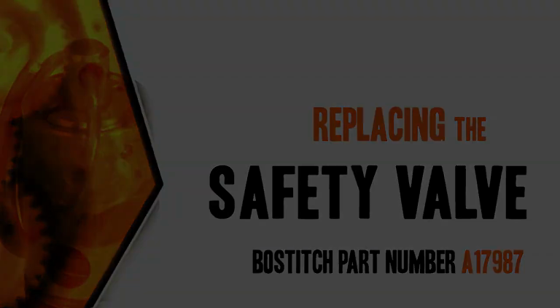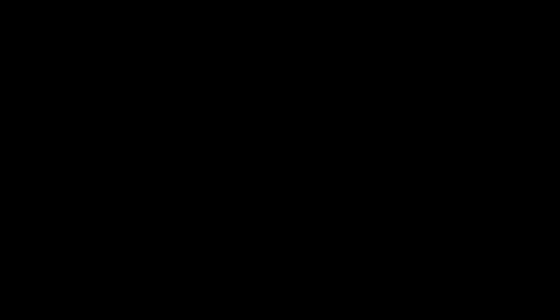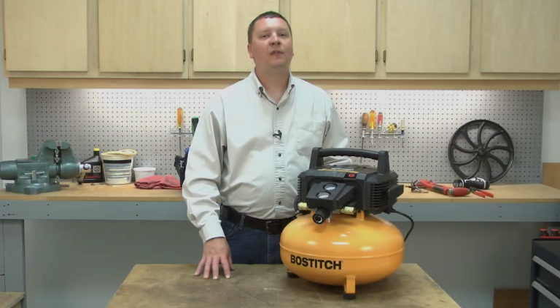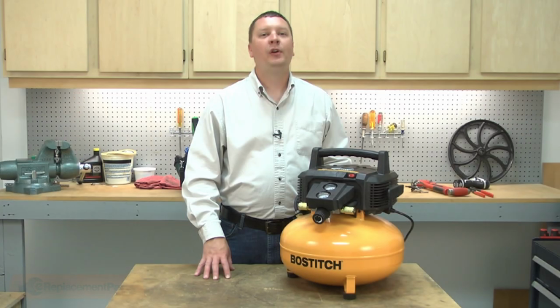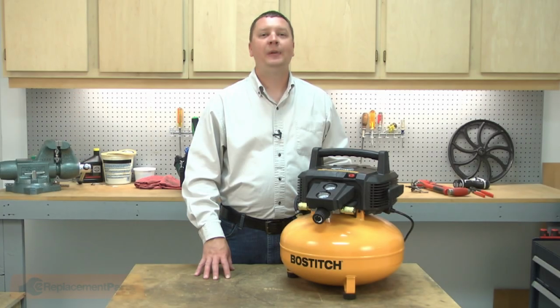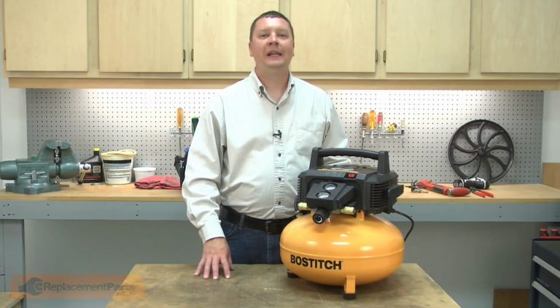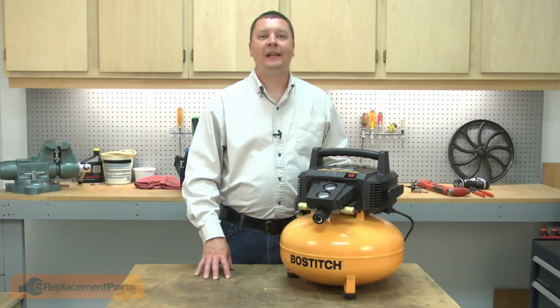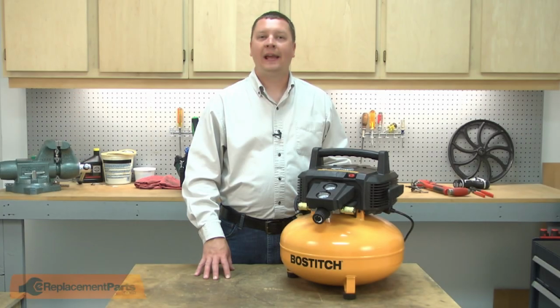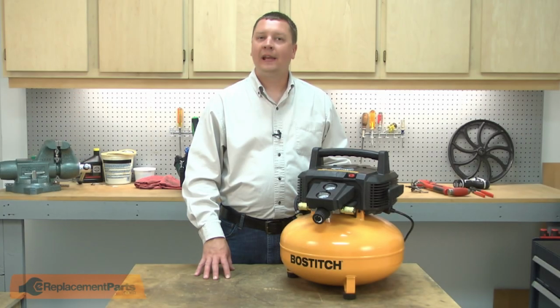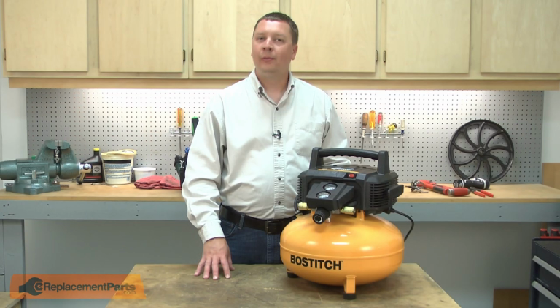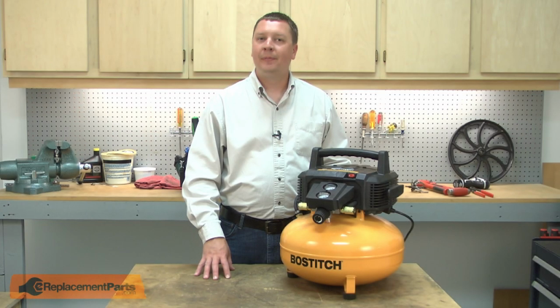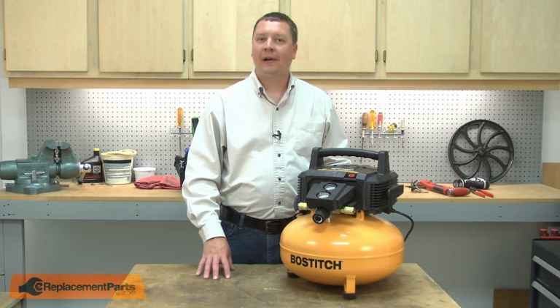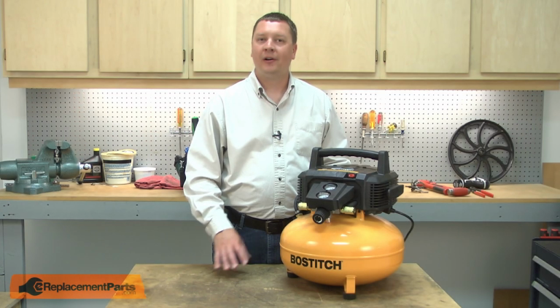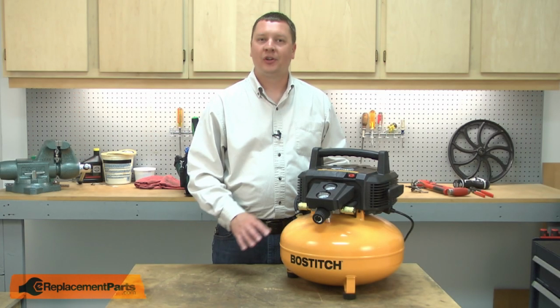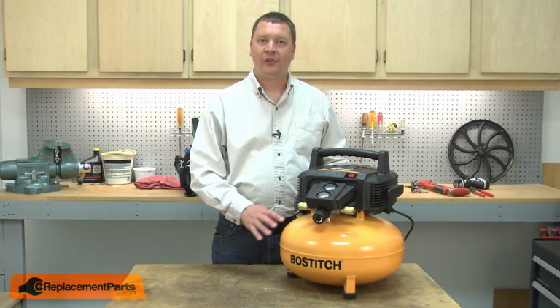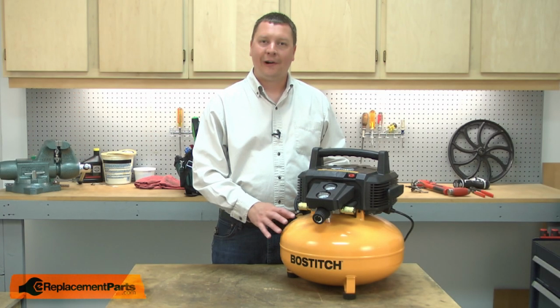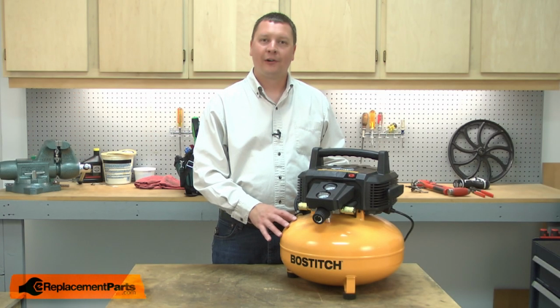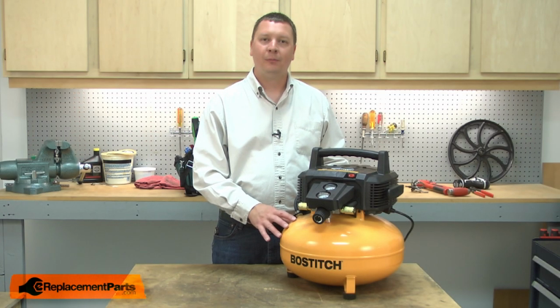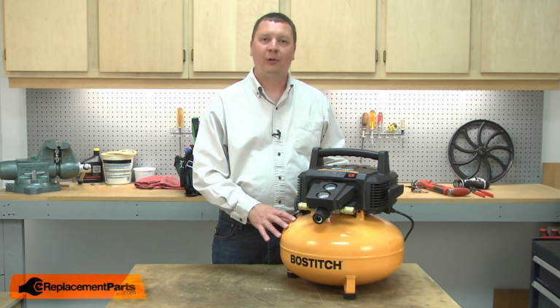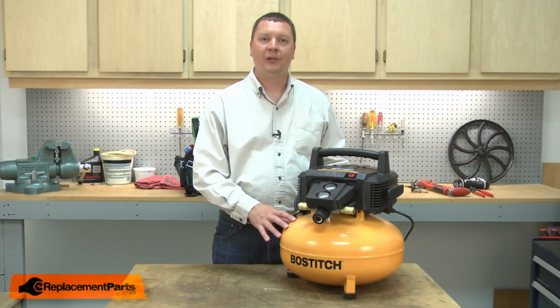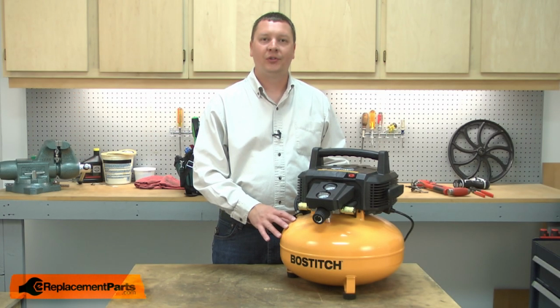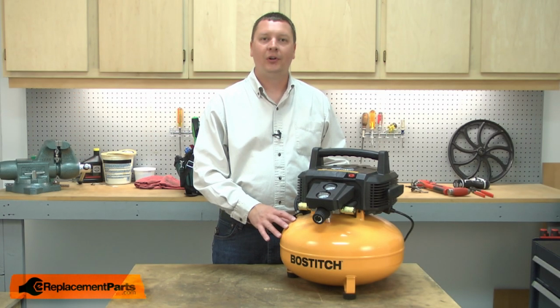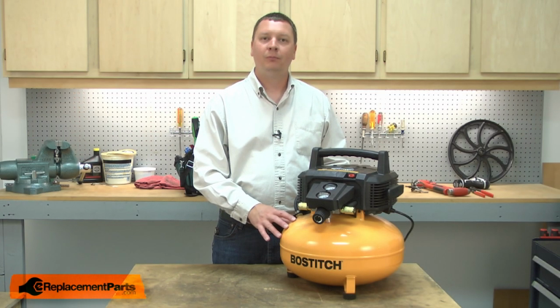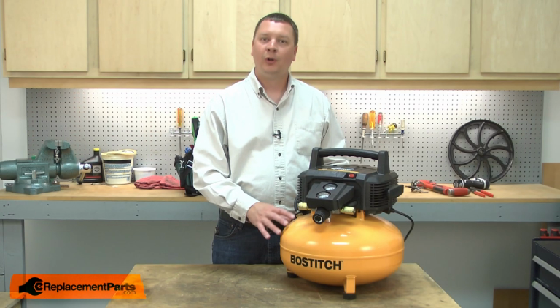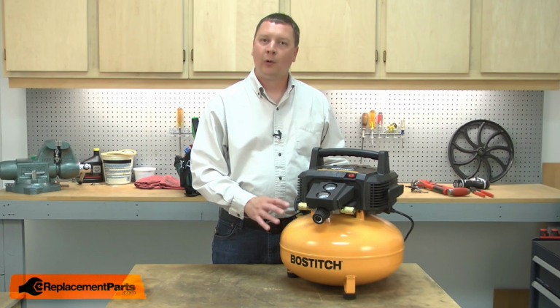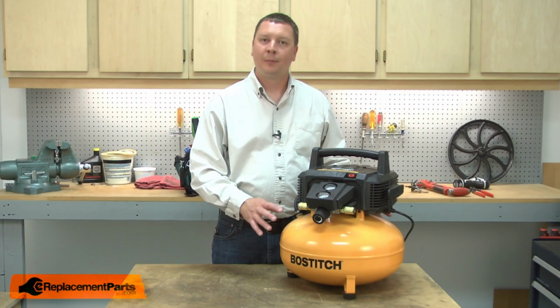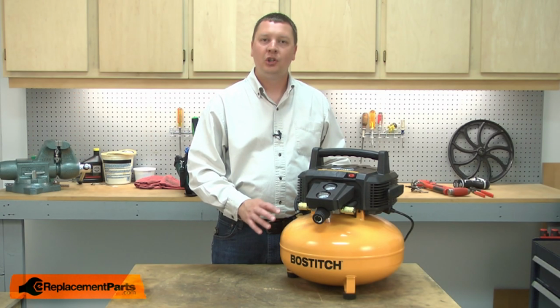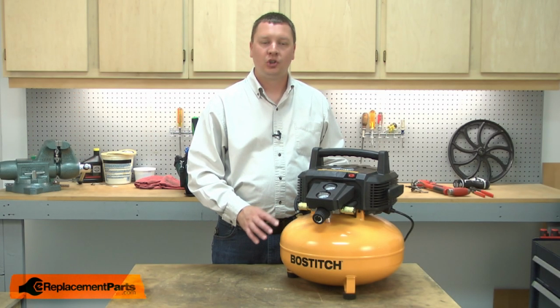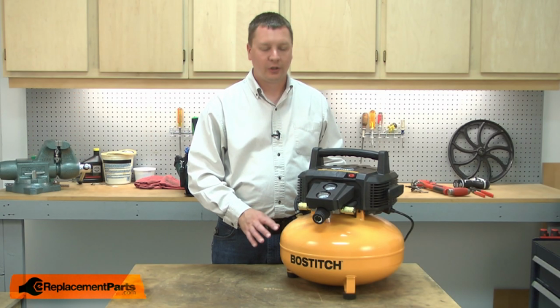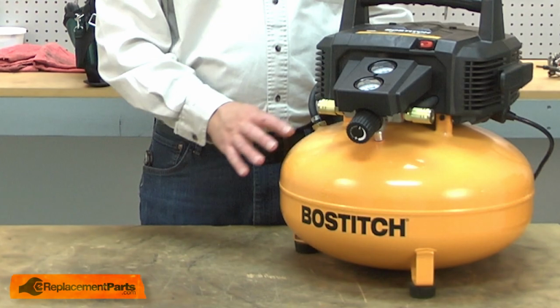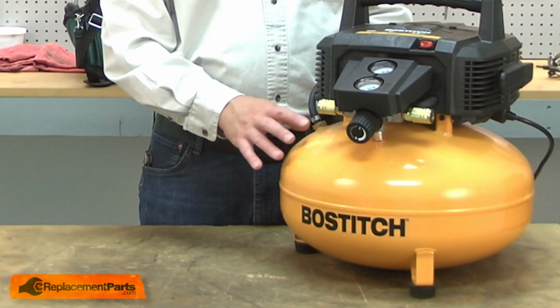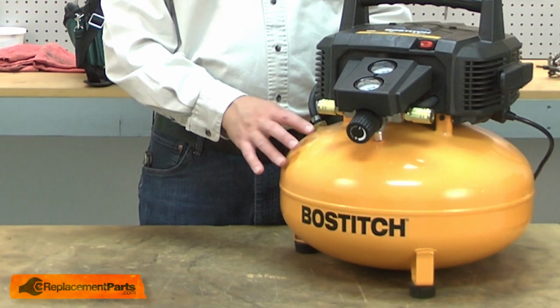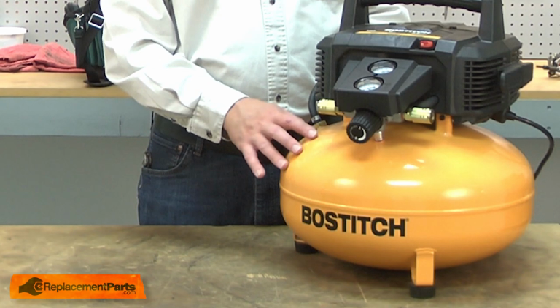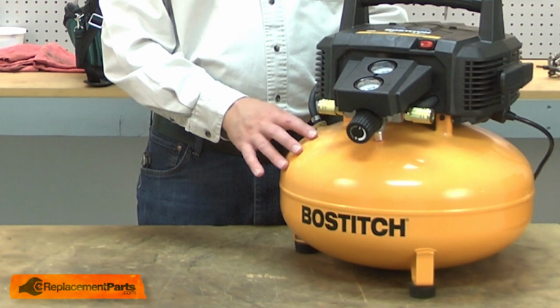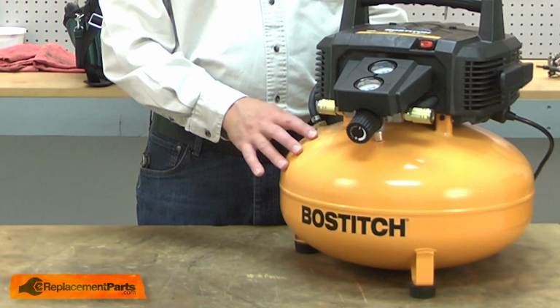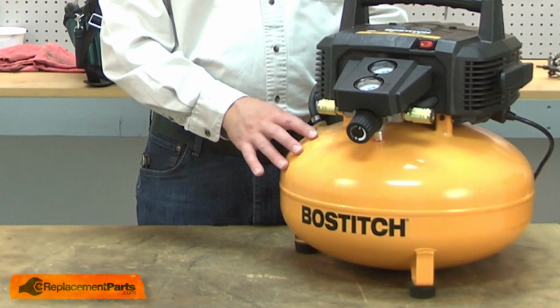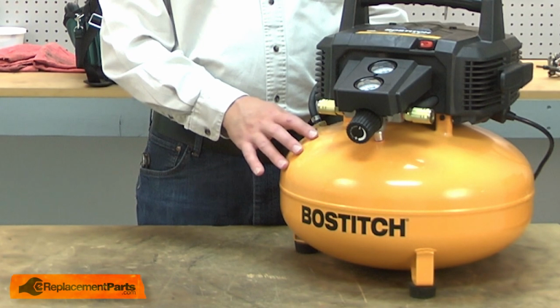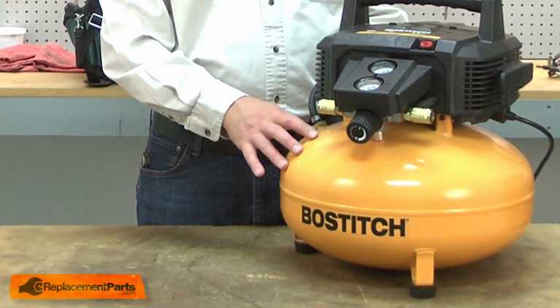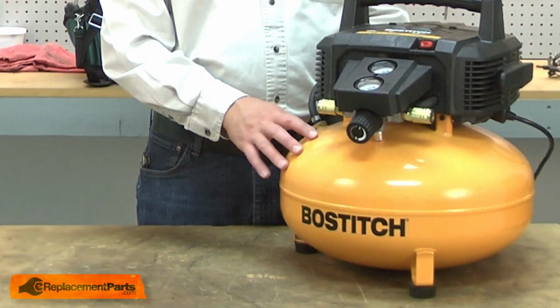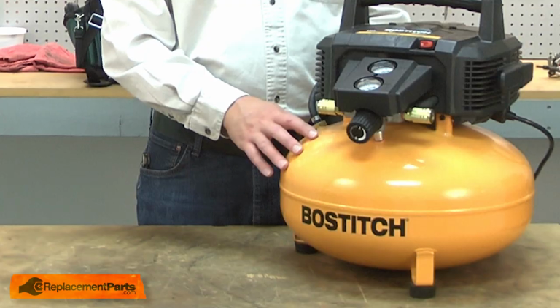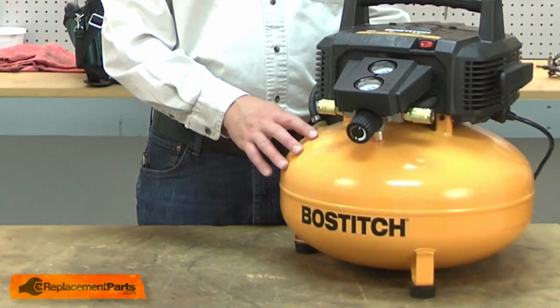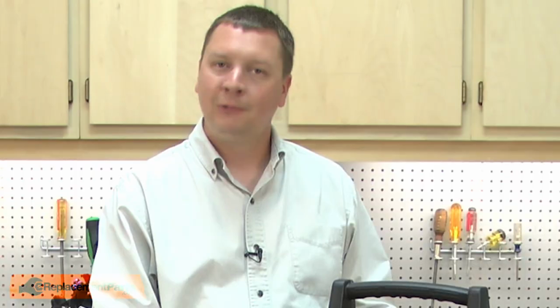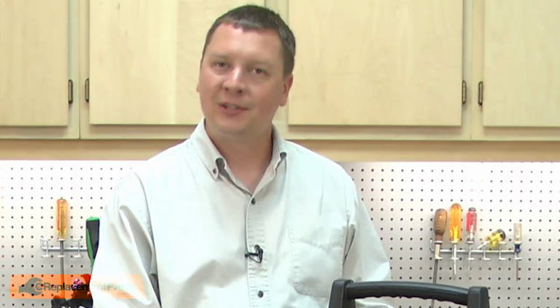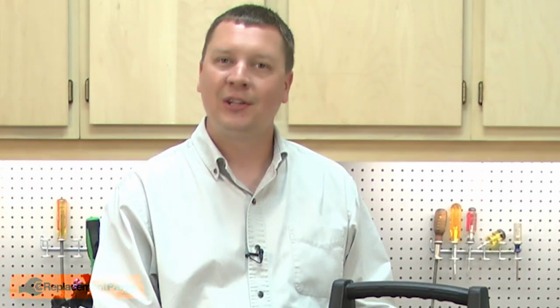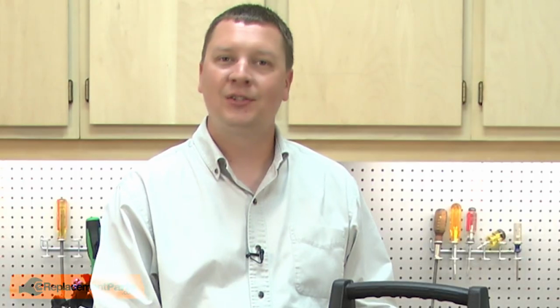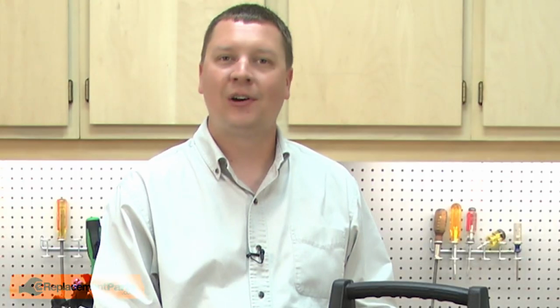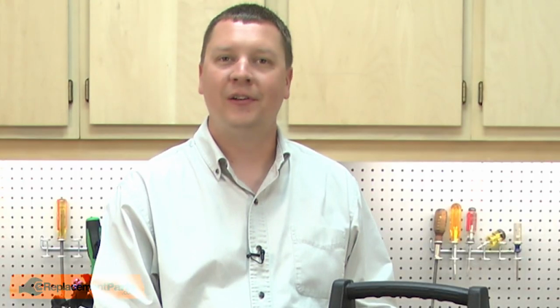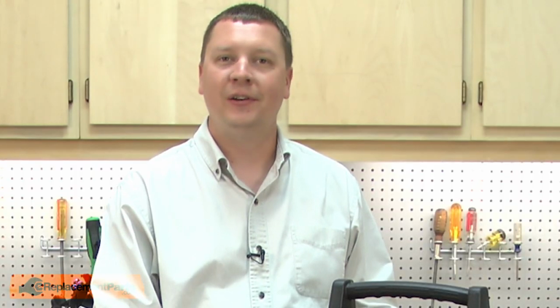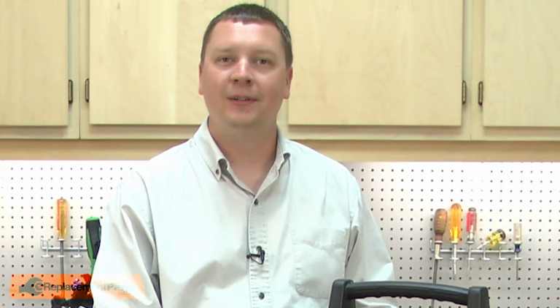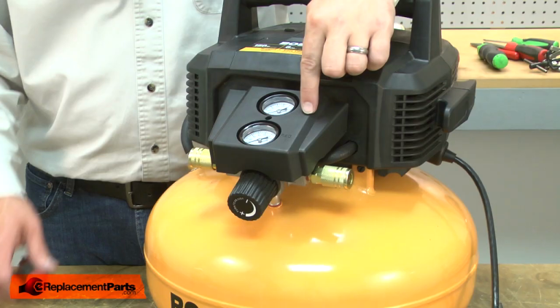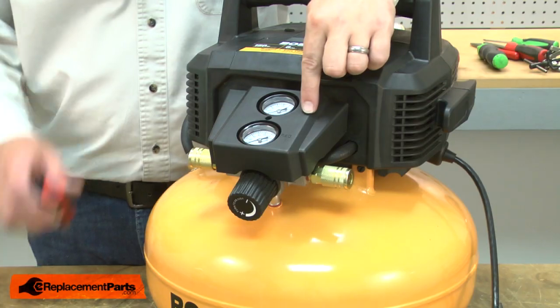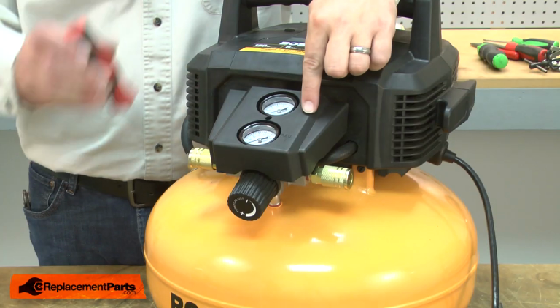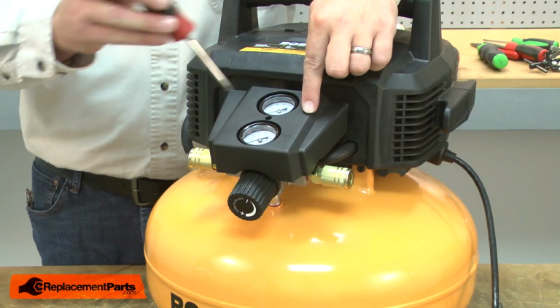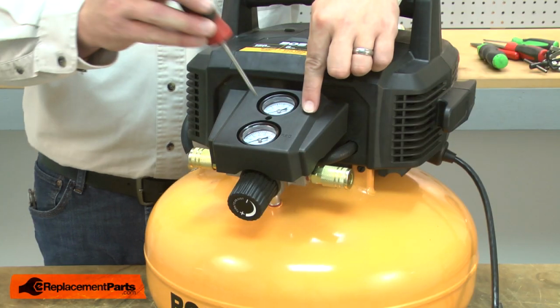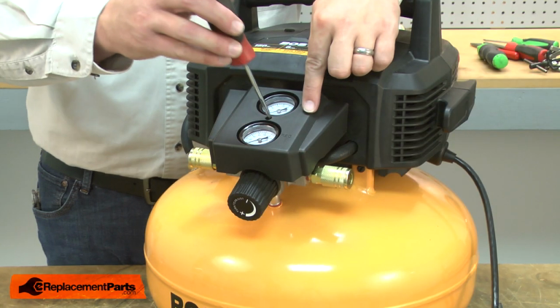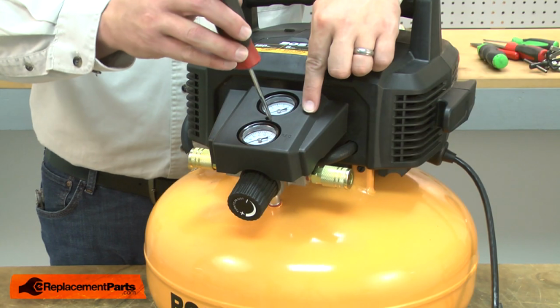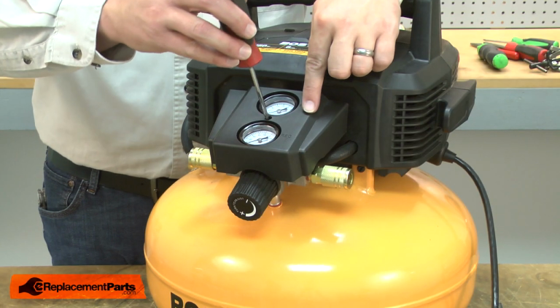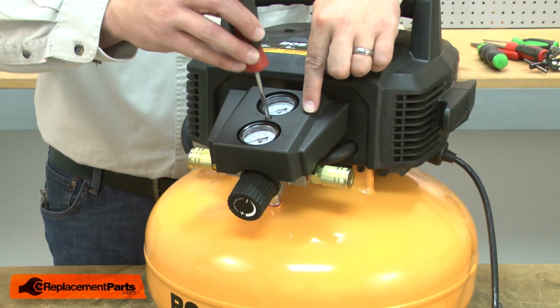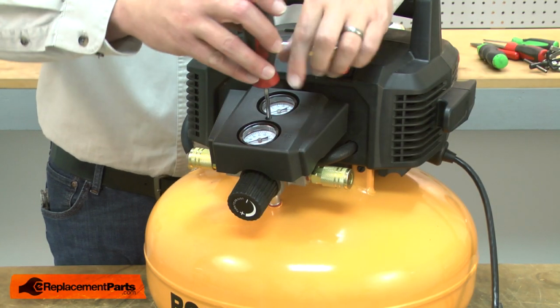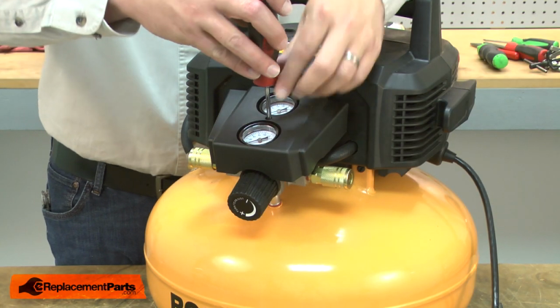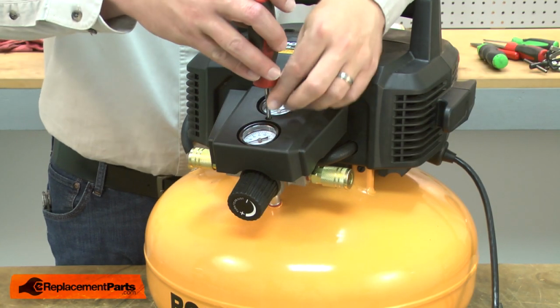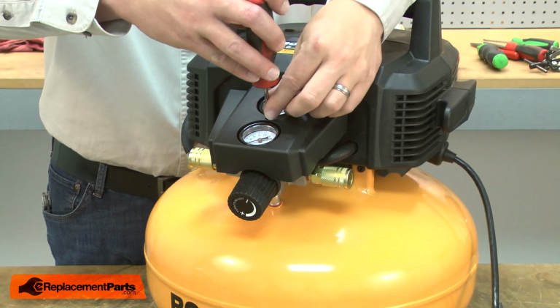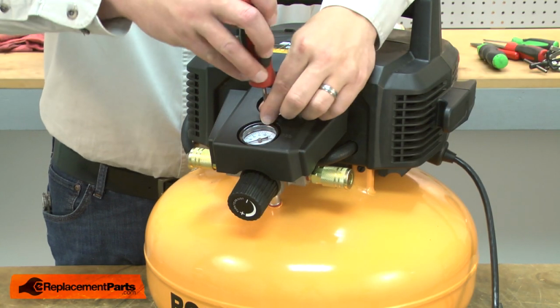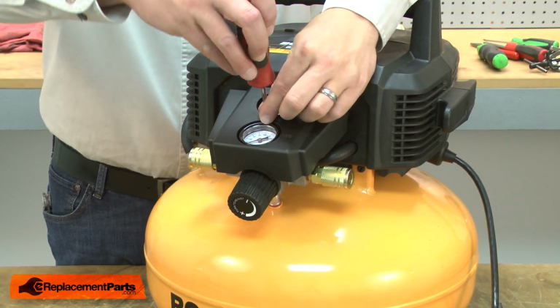Before you begin any repairs on your air compressor, you'll want to be sure to drain the air from the tank. I'll begin by removing the gauge shroud.